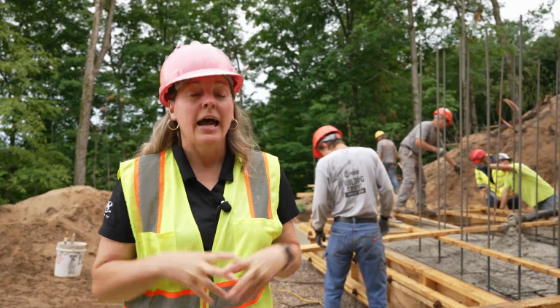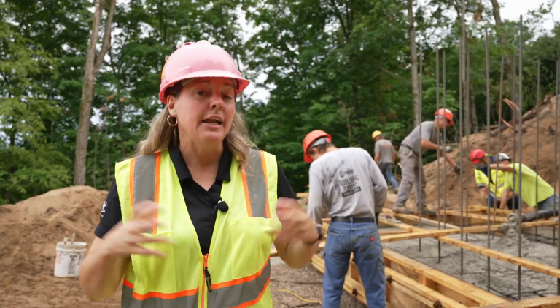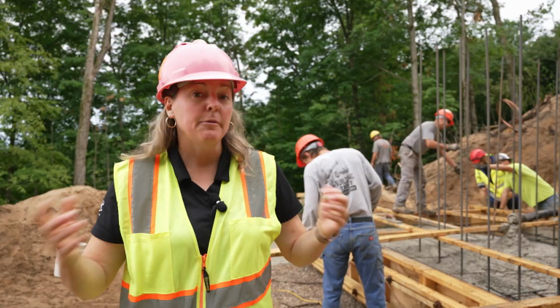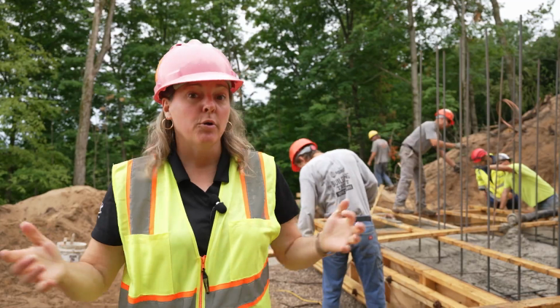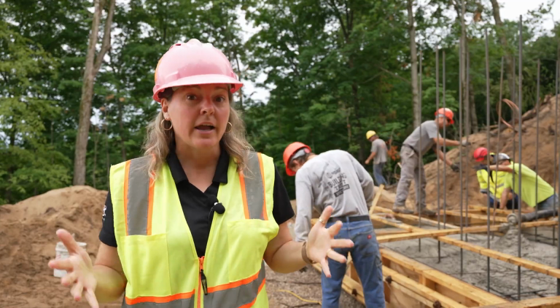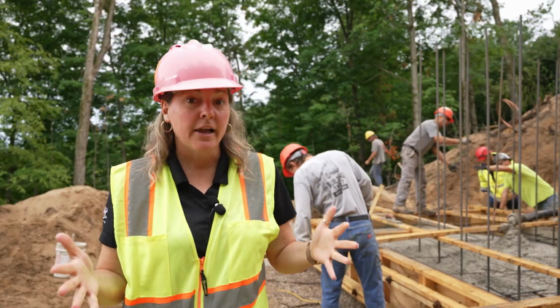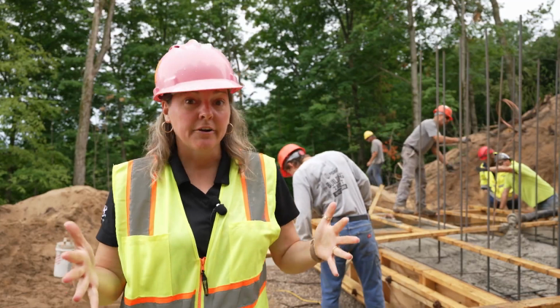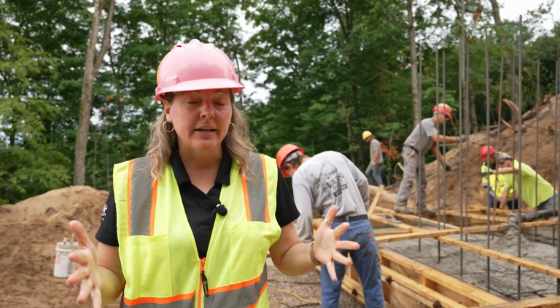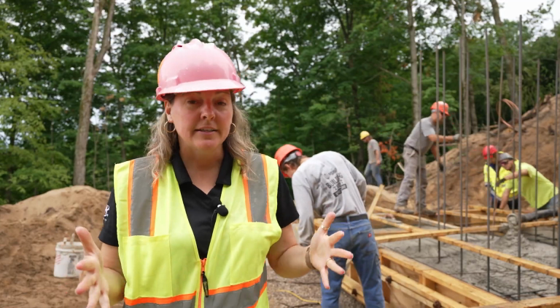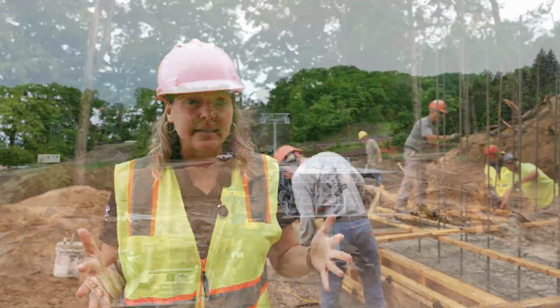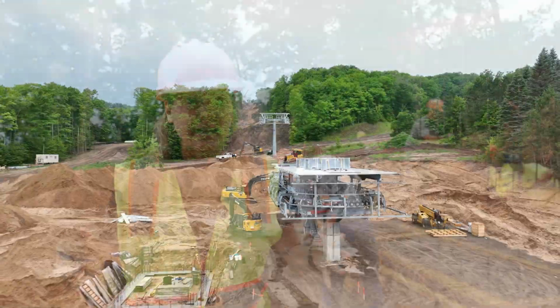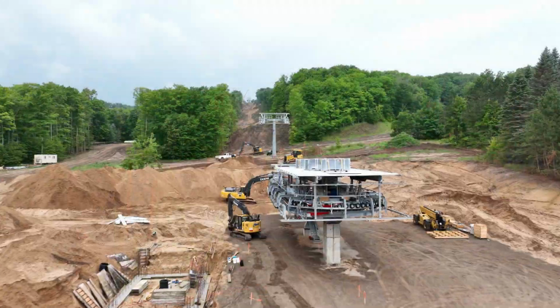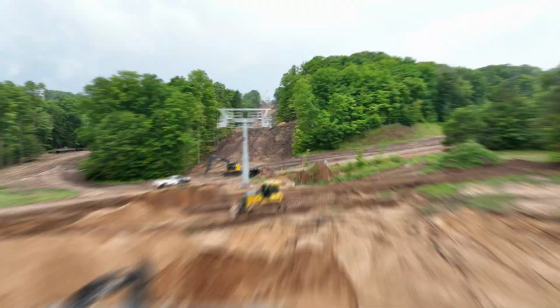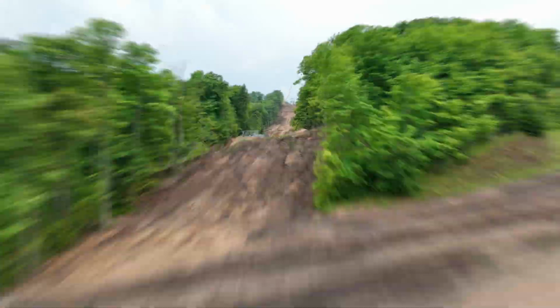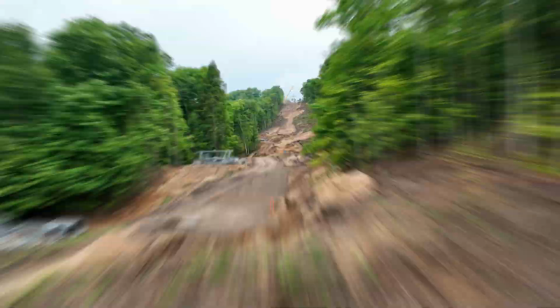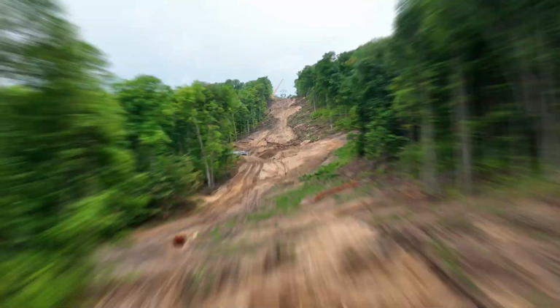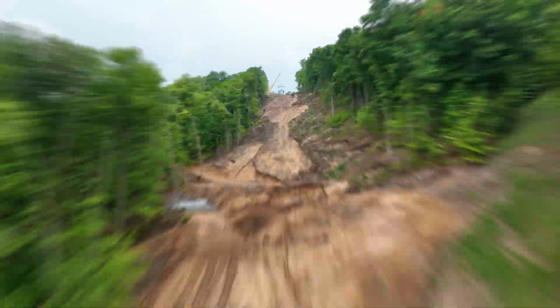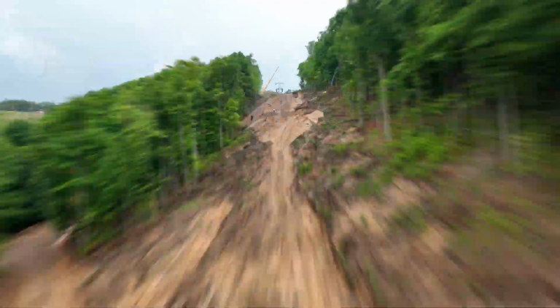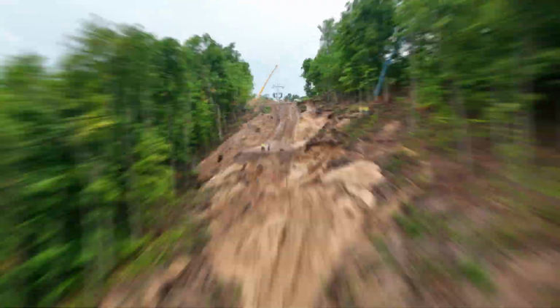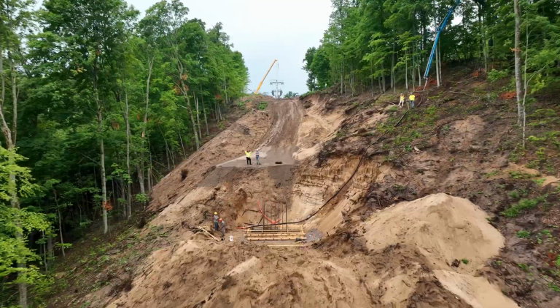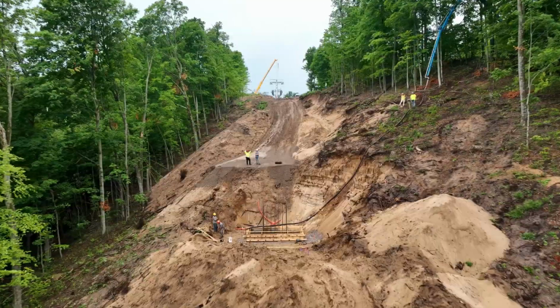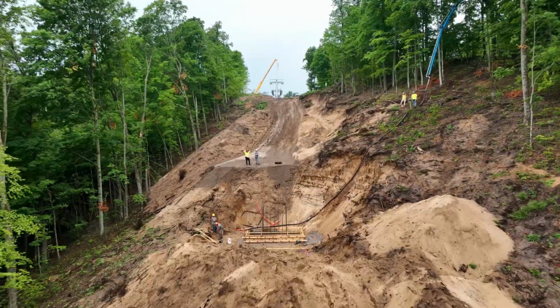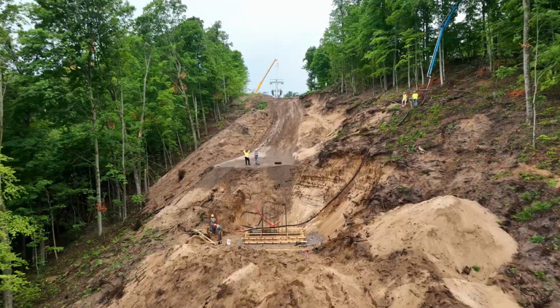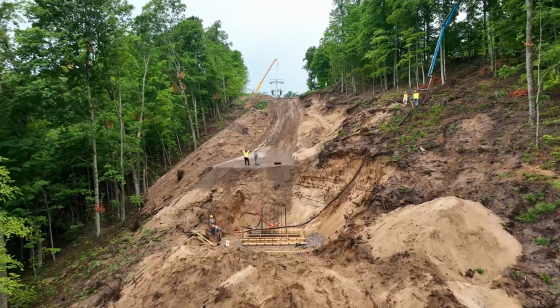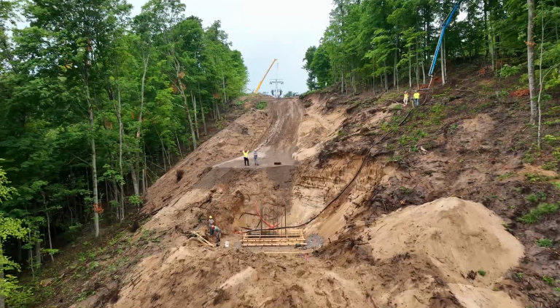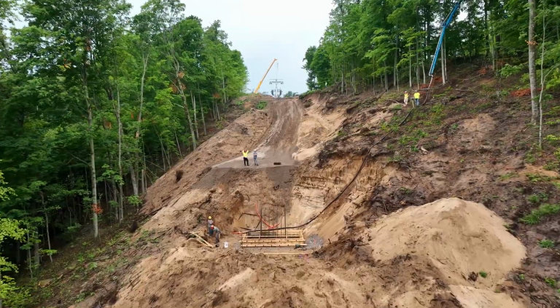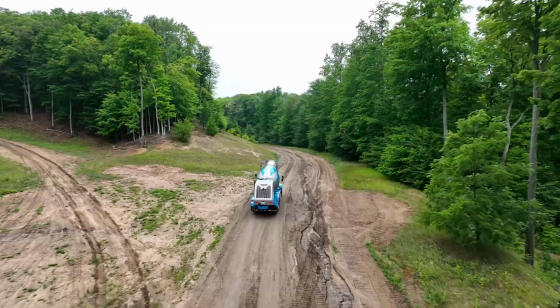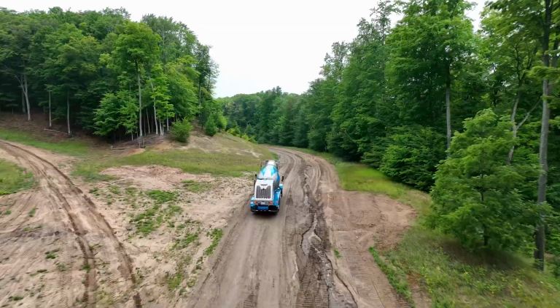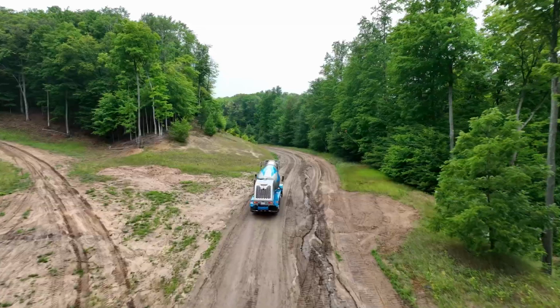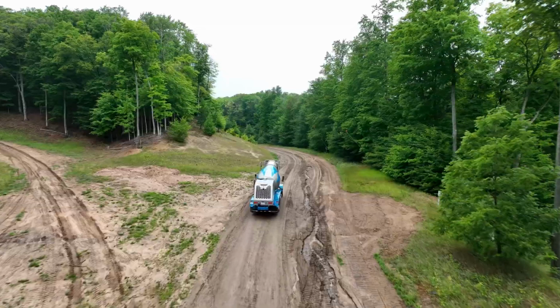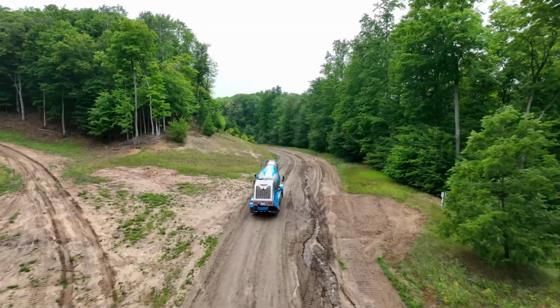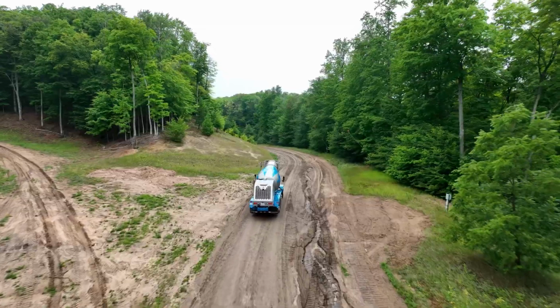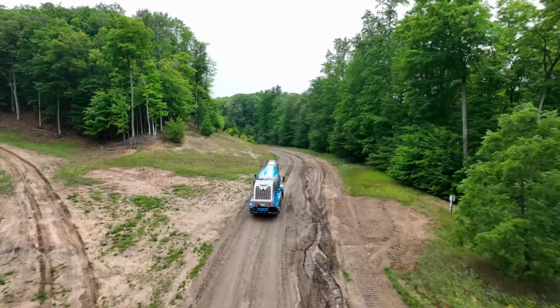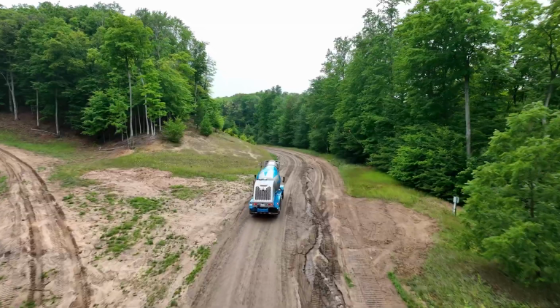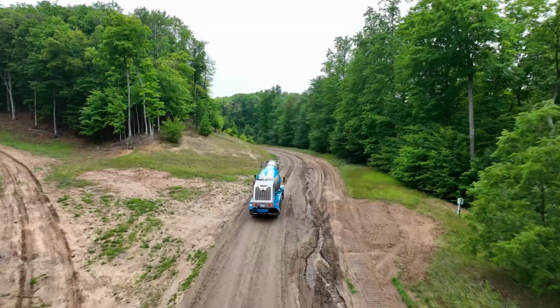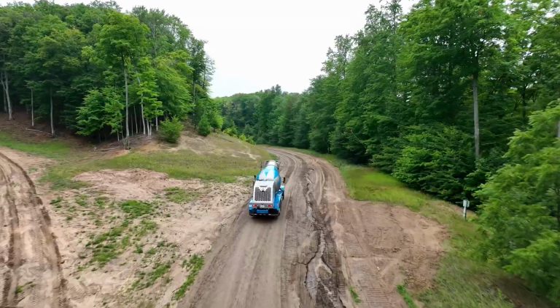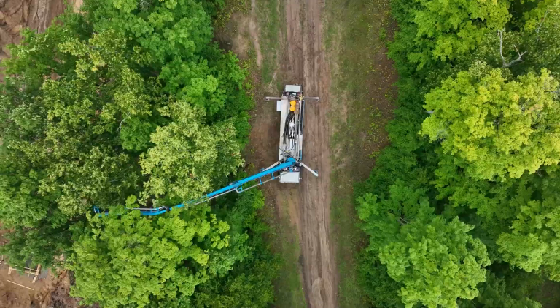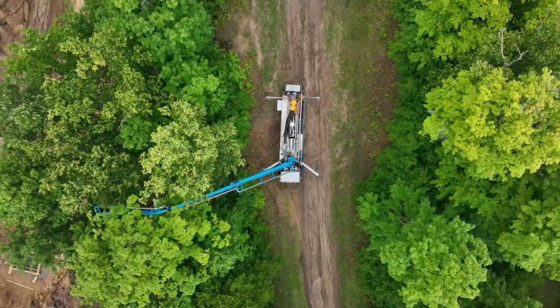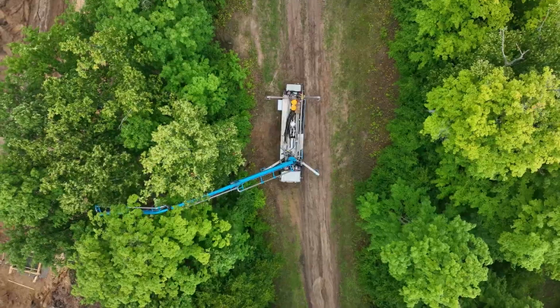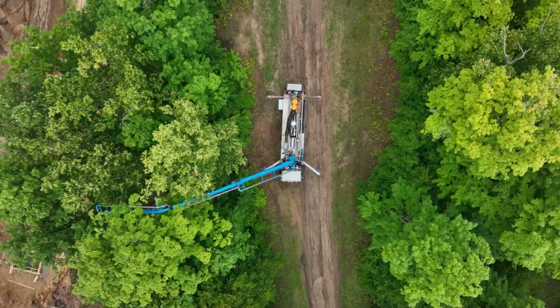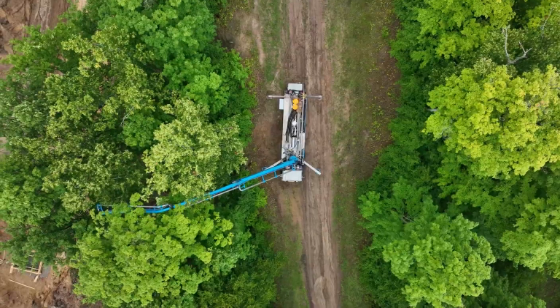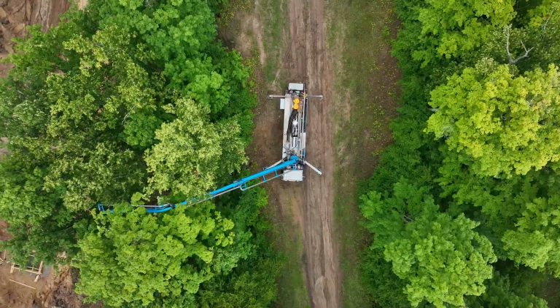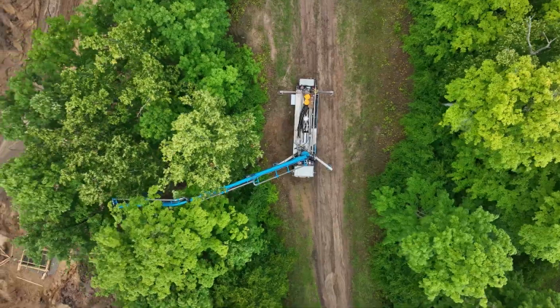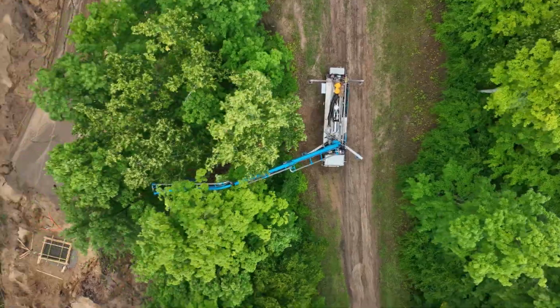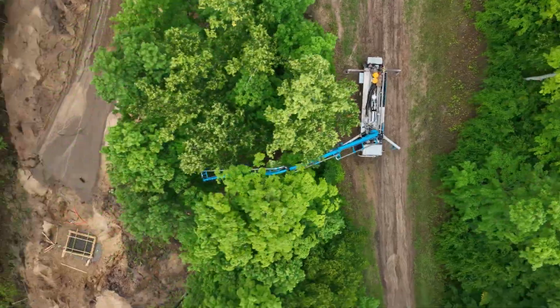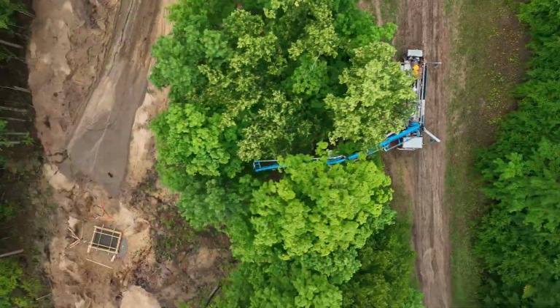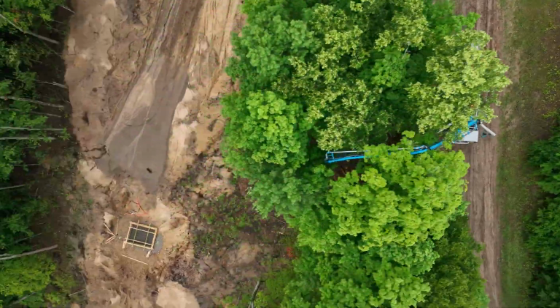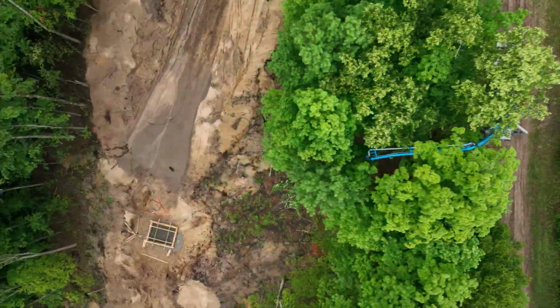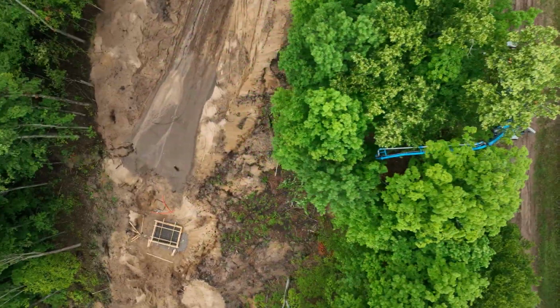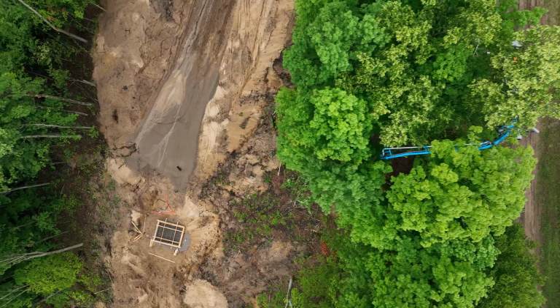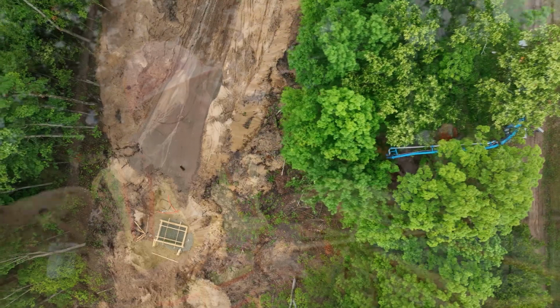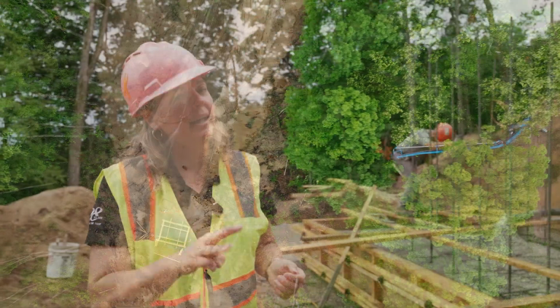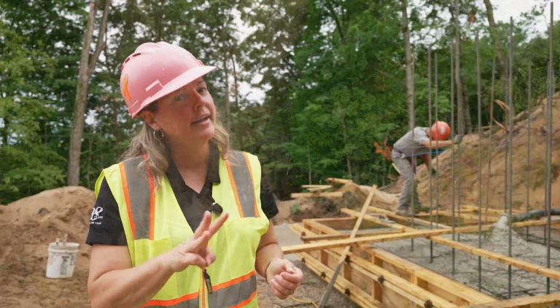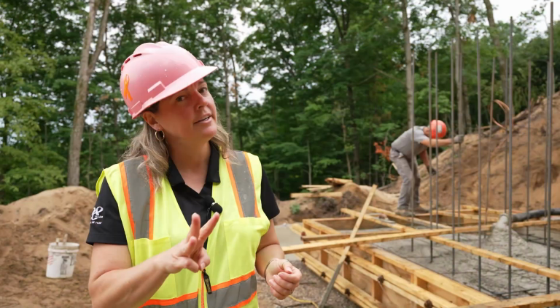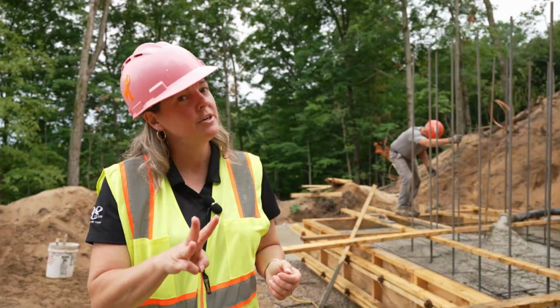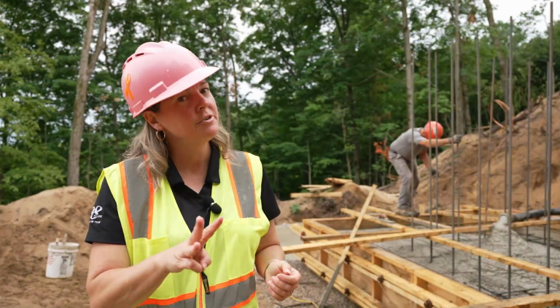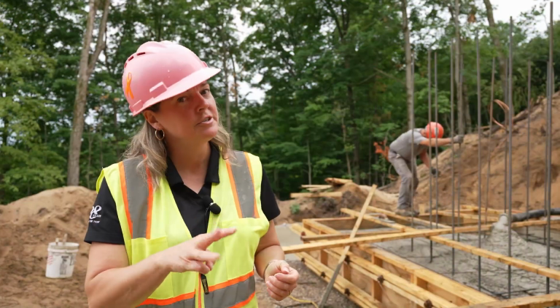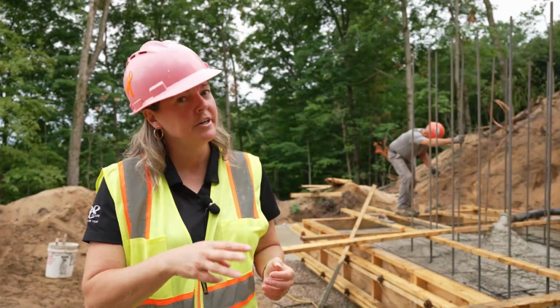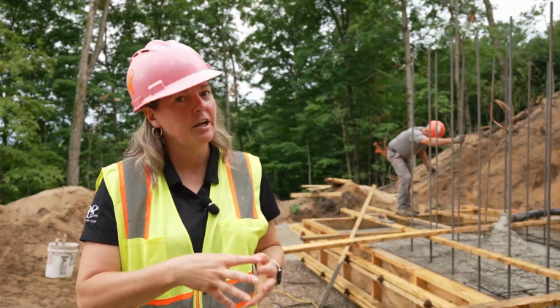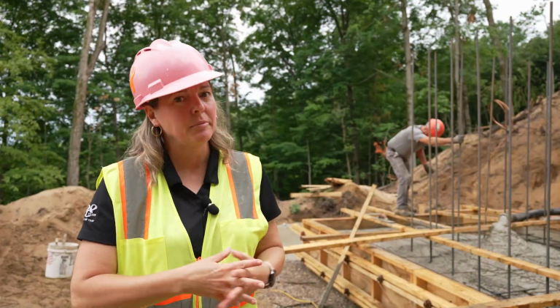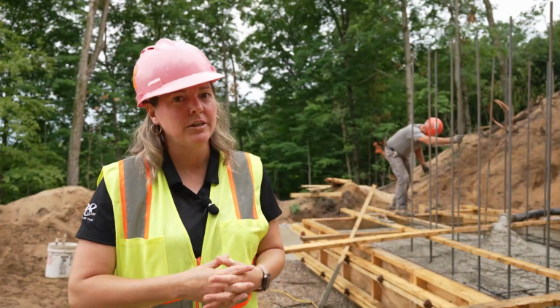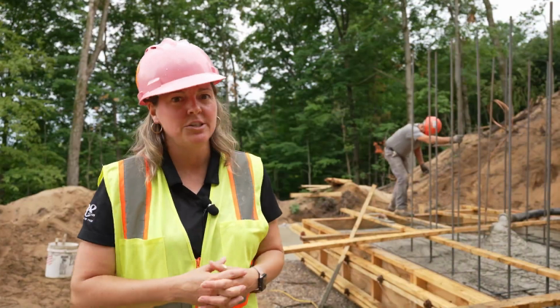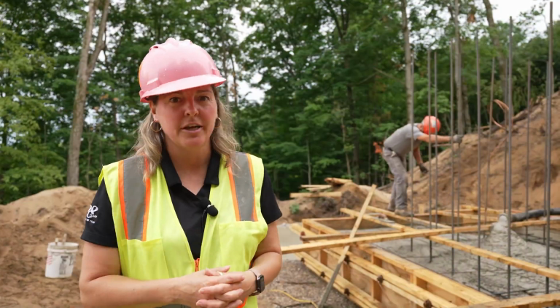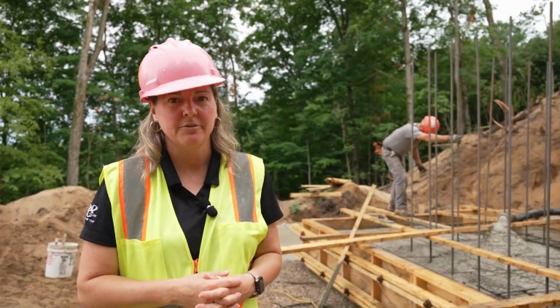How do you pour concrete on the side of a mountain? You have a concrete truck, a pump truck with a lot of hose, and a dozer to help get you out.